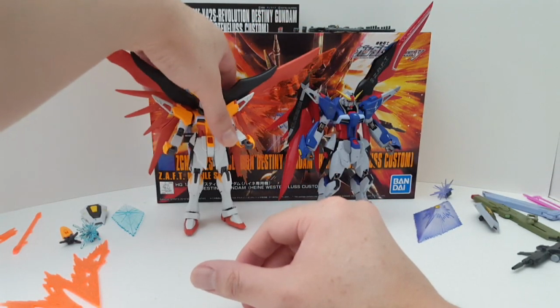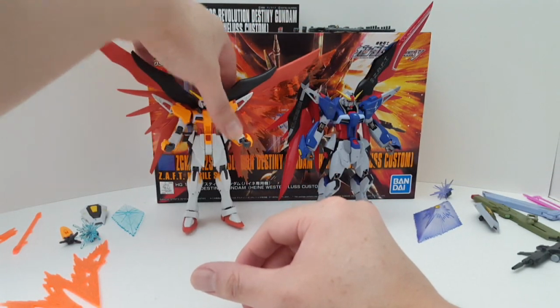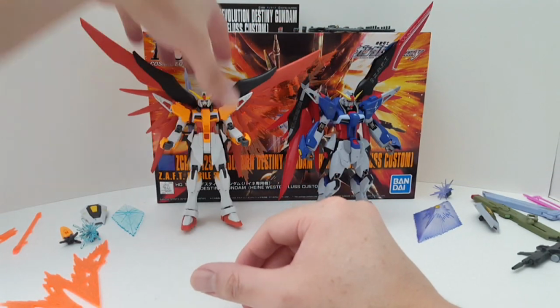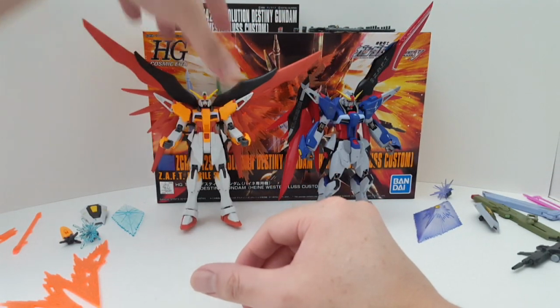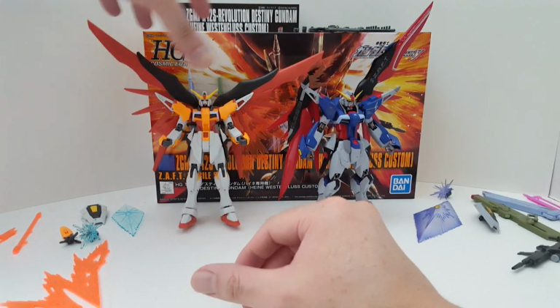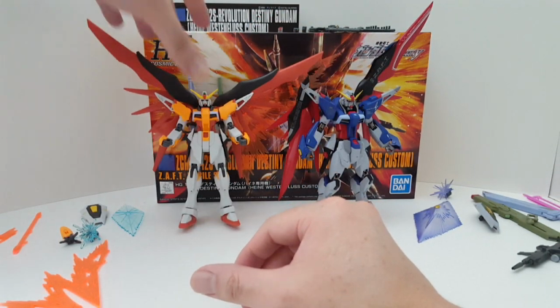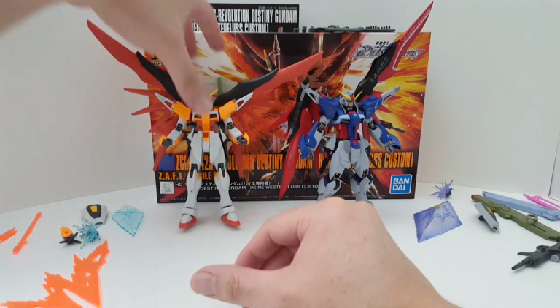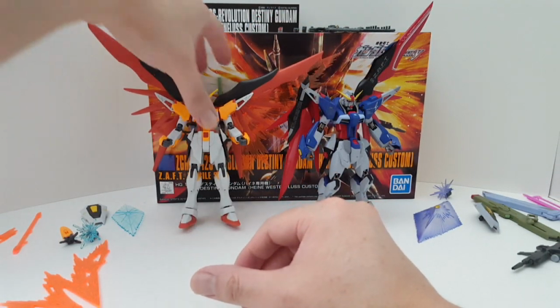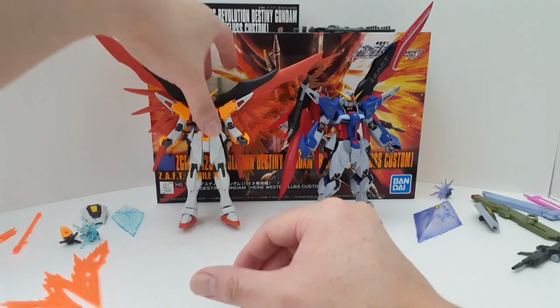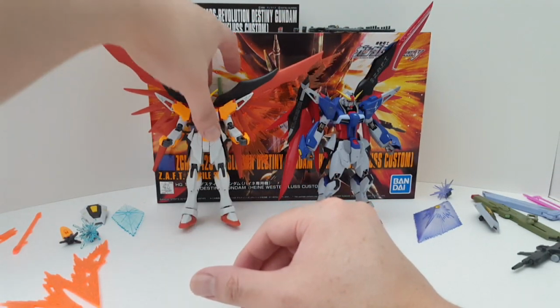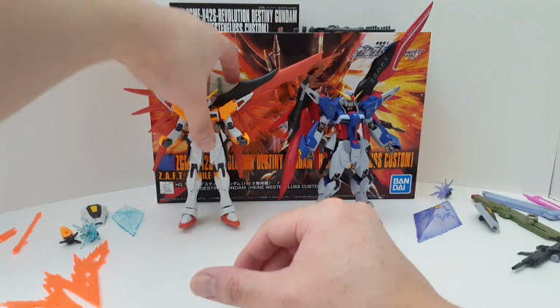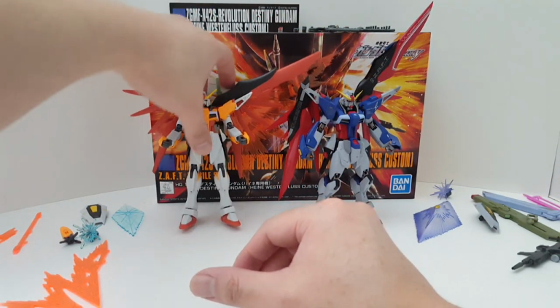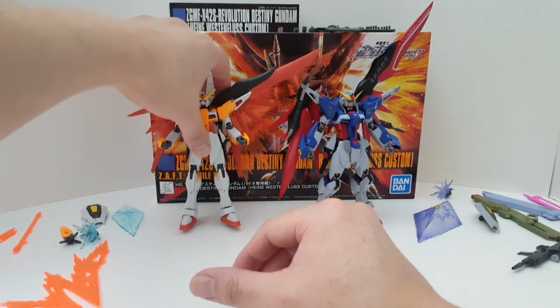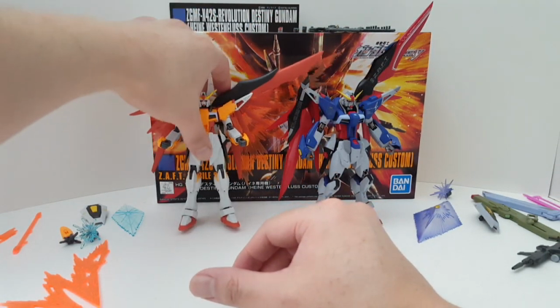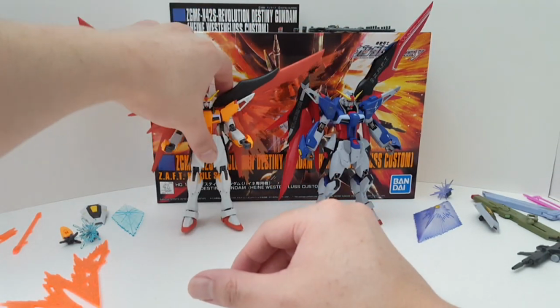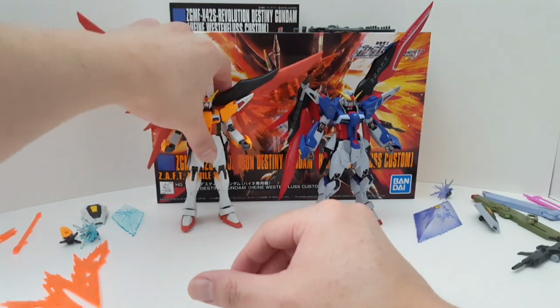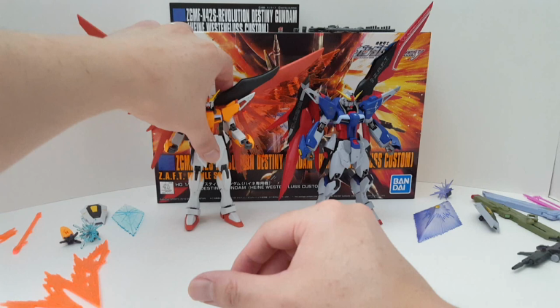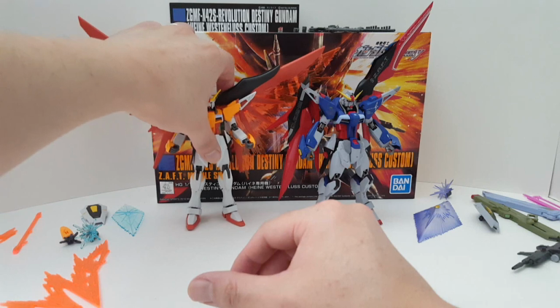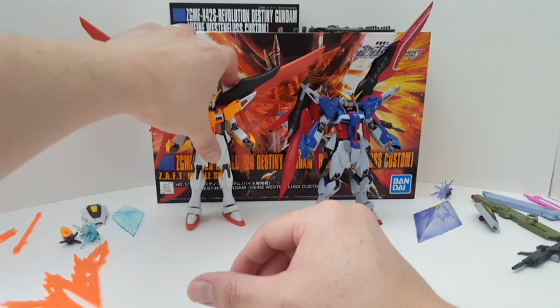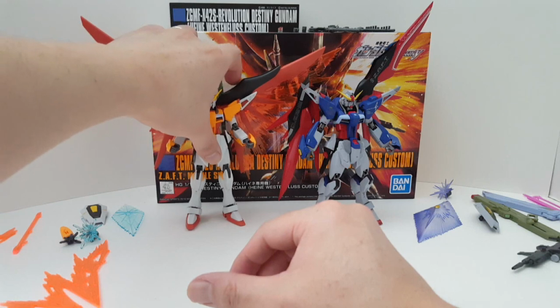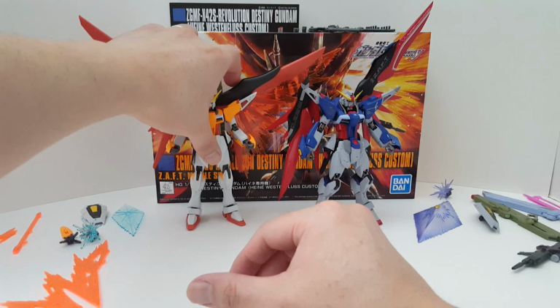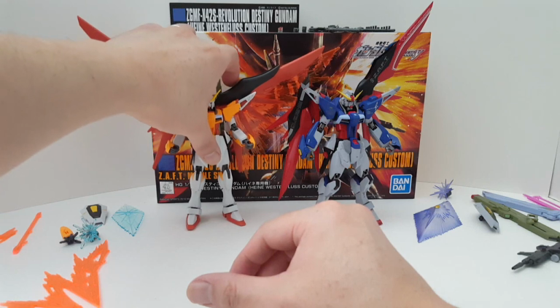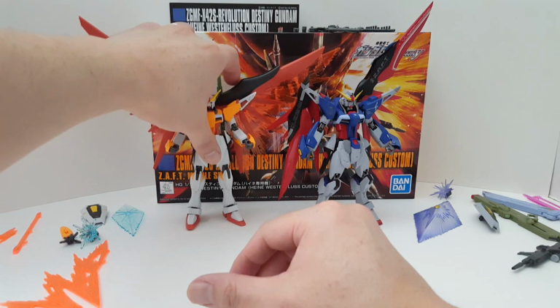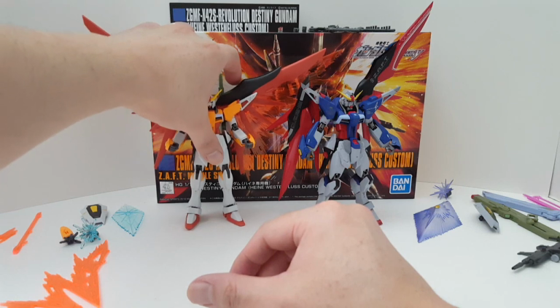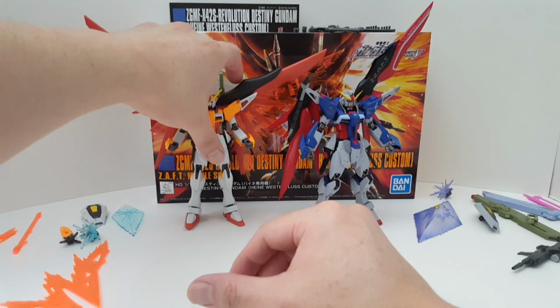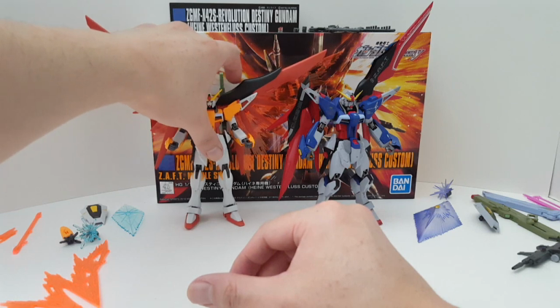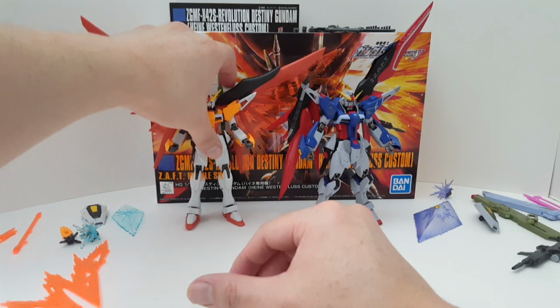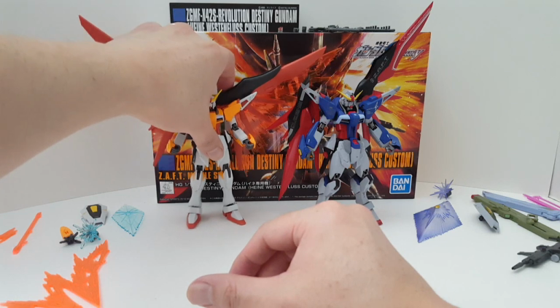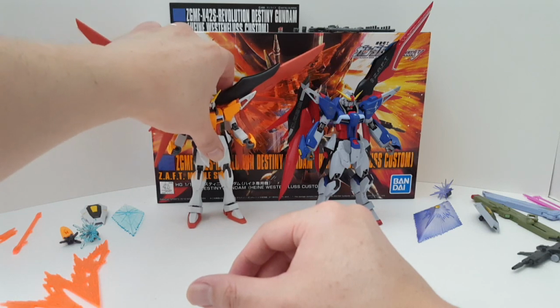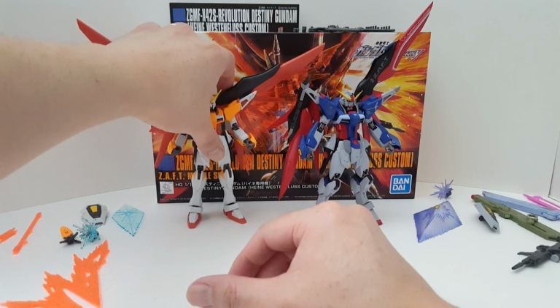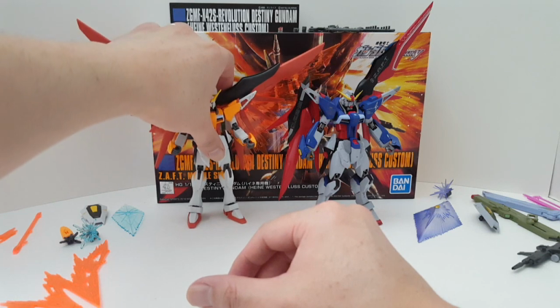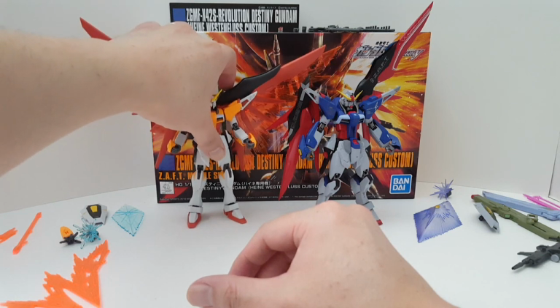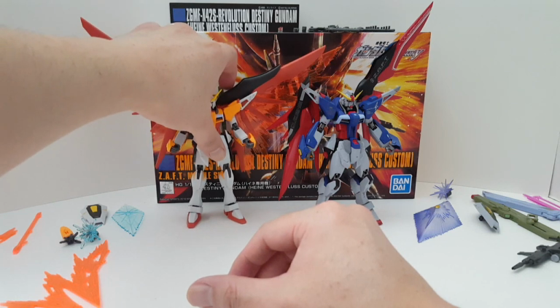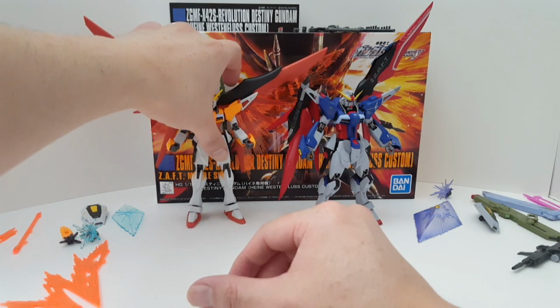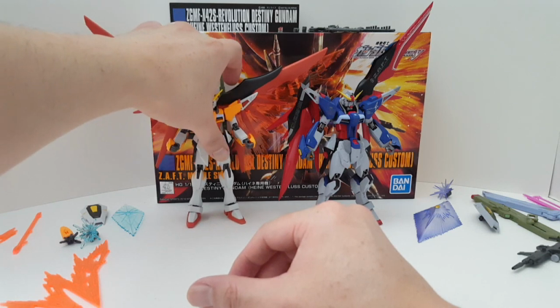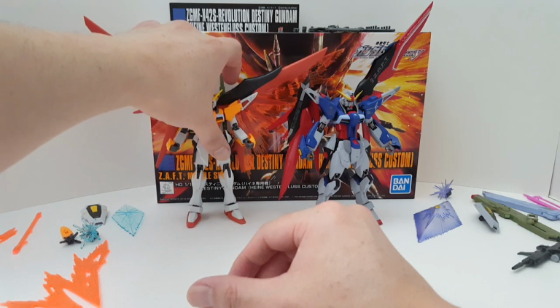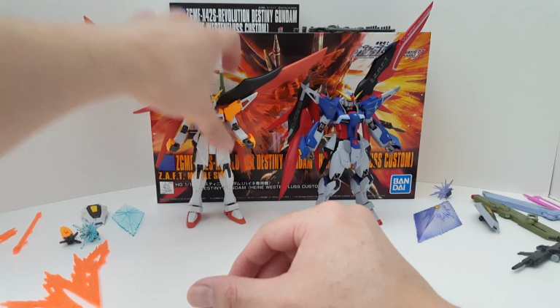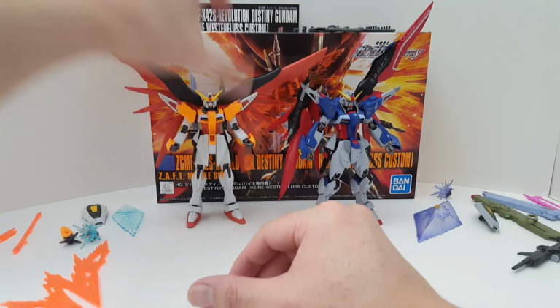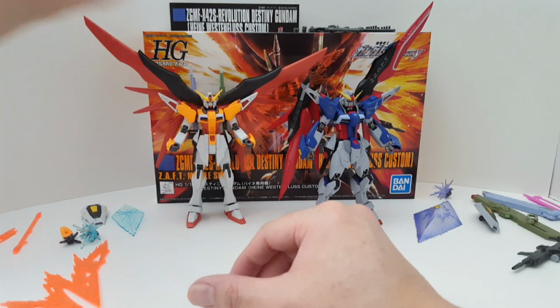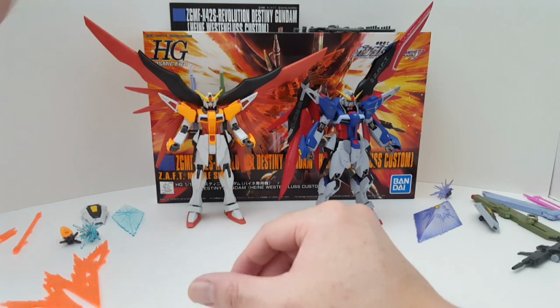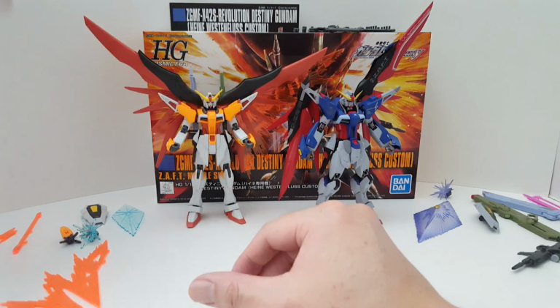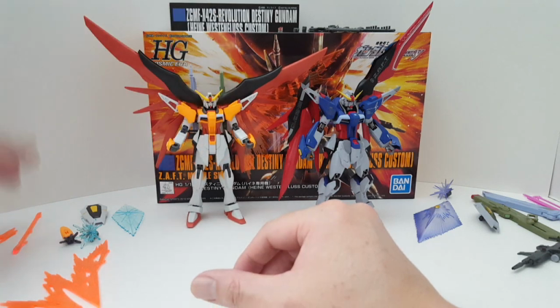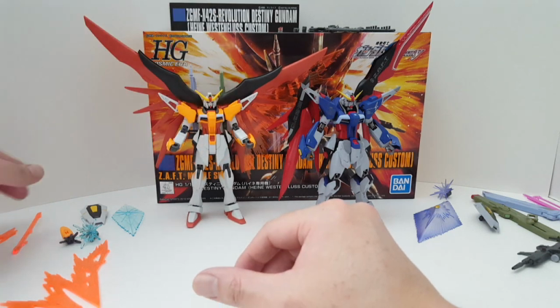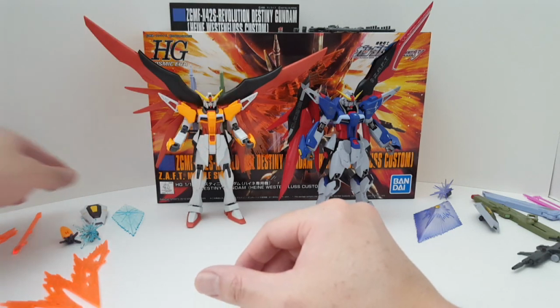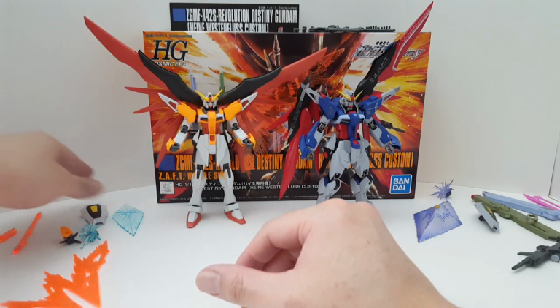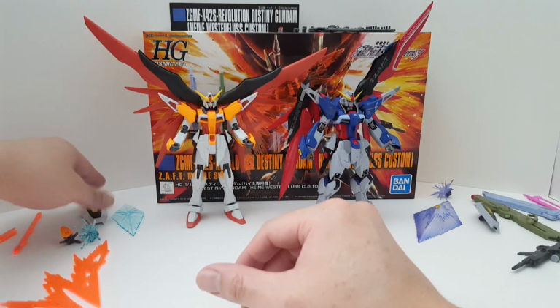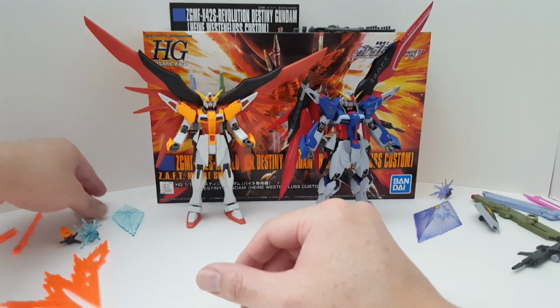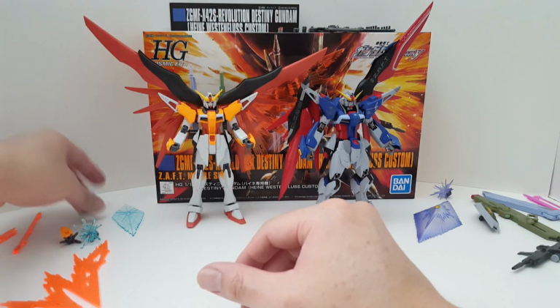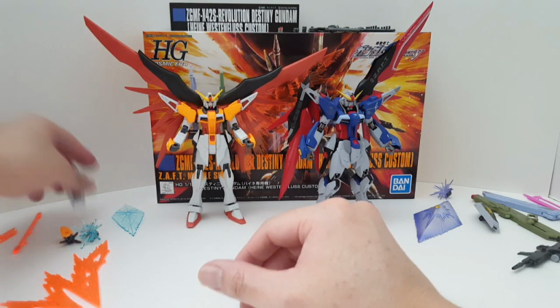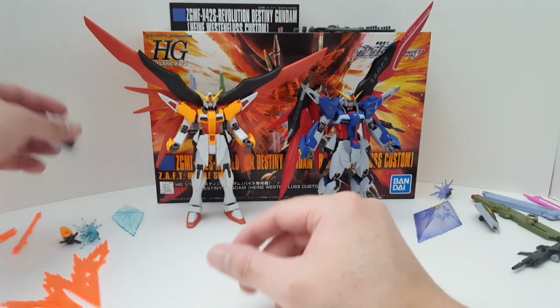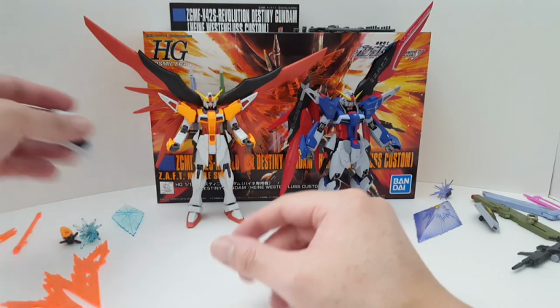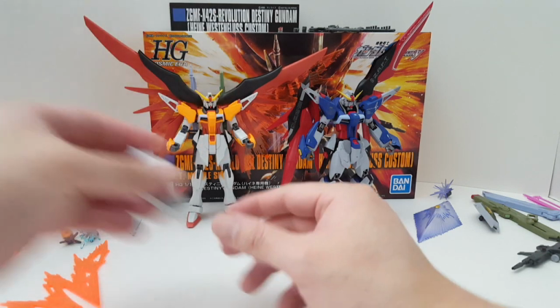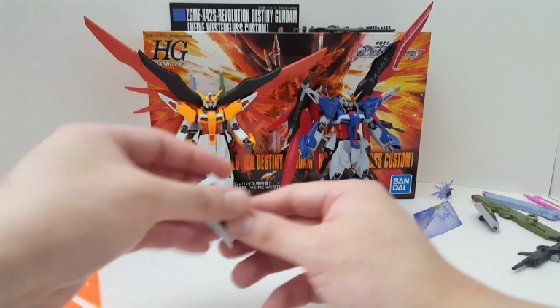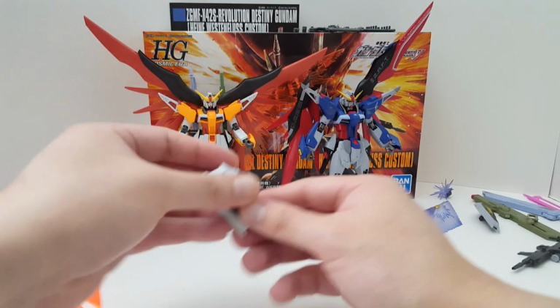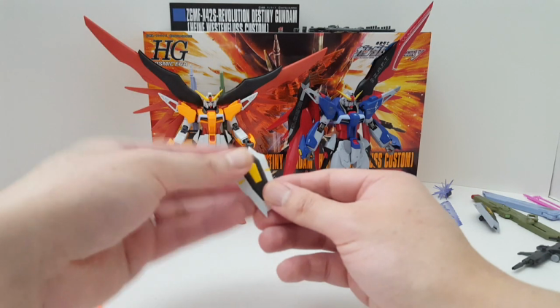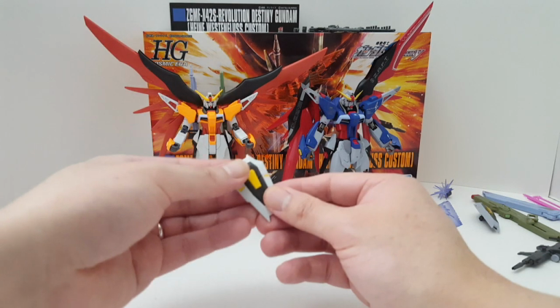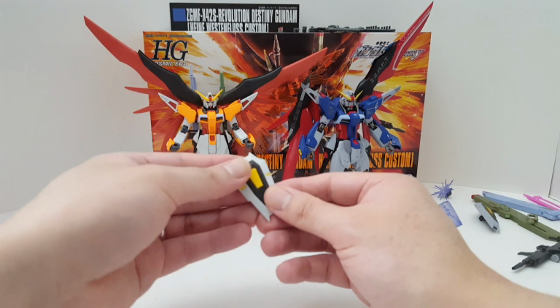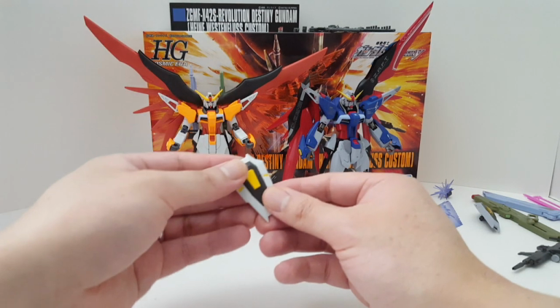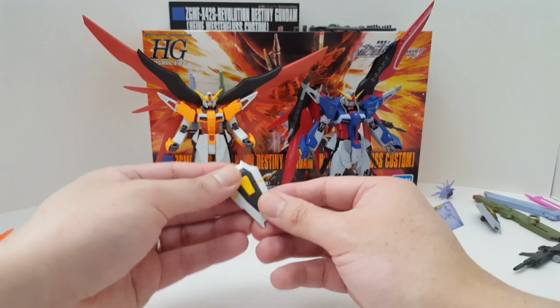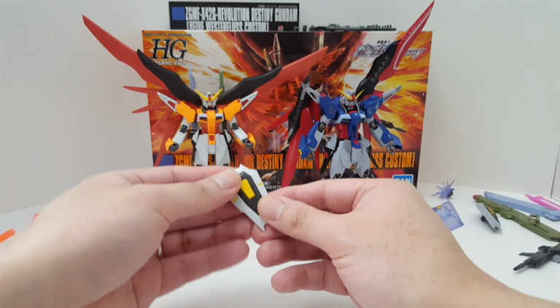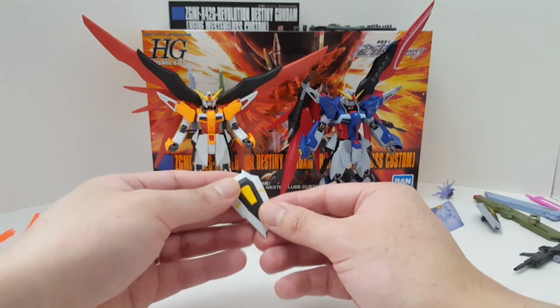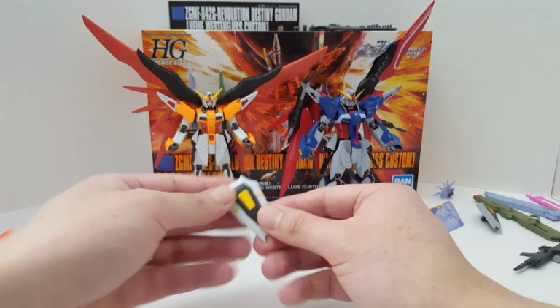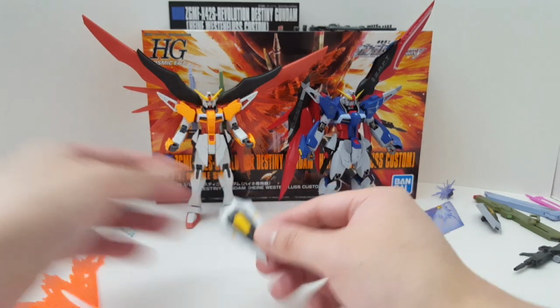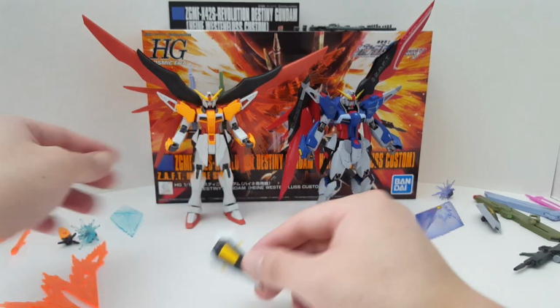You're buying model kits because you enjoy building model kits. If you like to play with figures, then go buy an action figure.